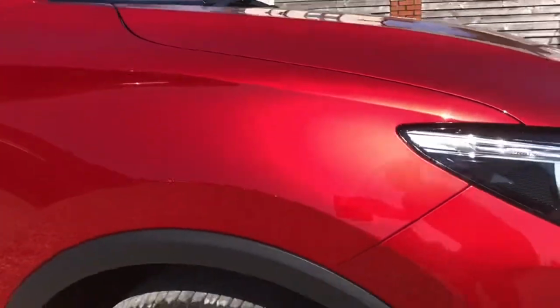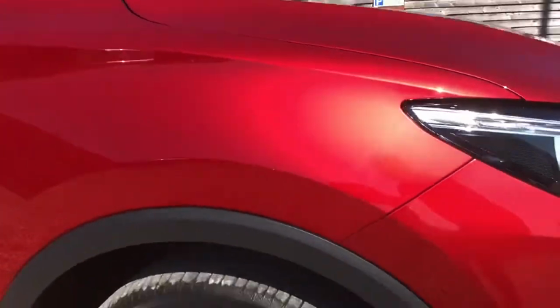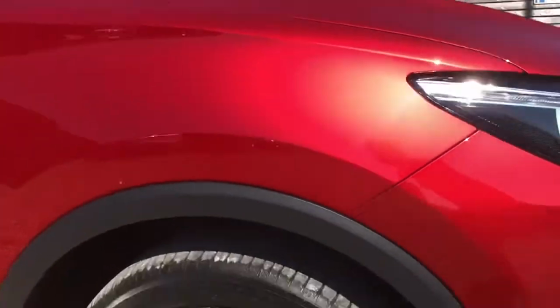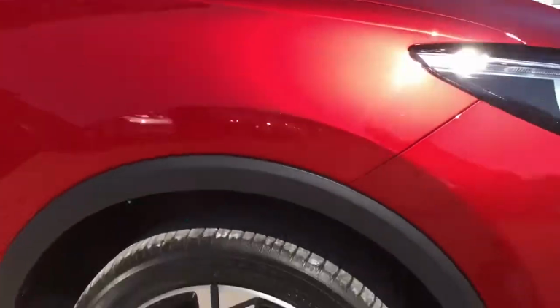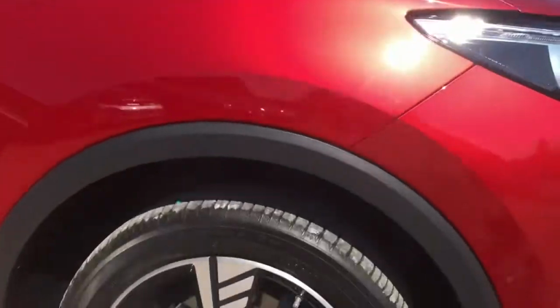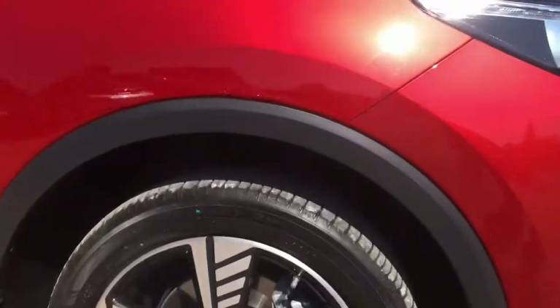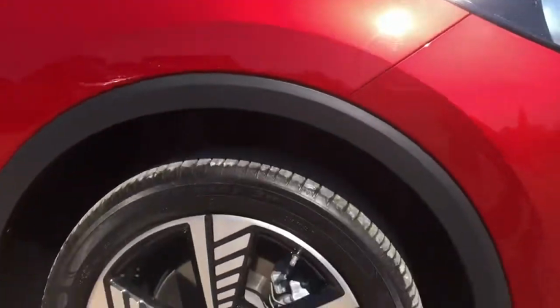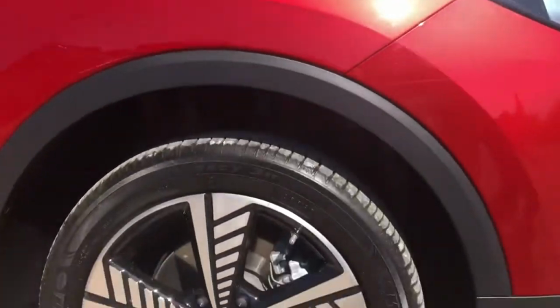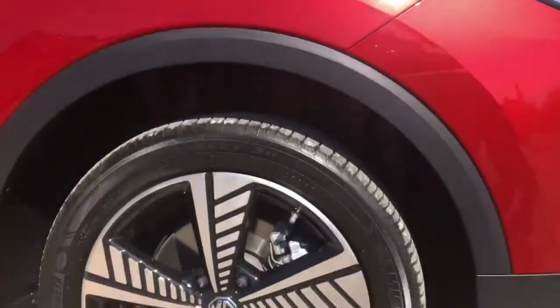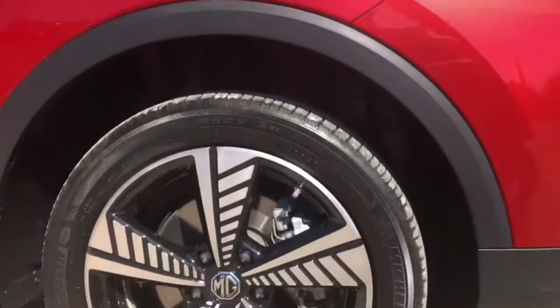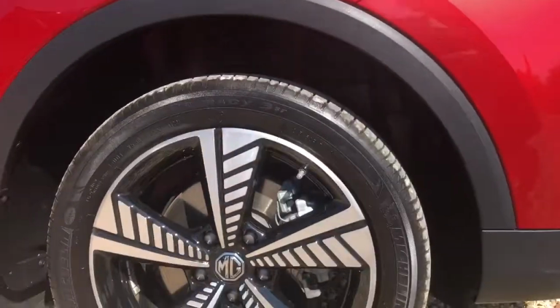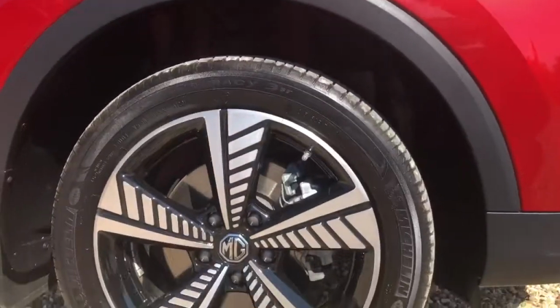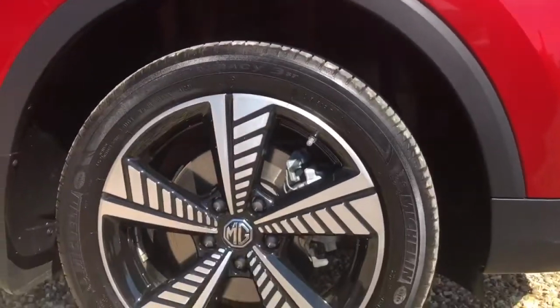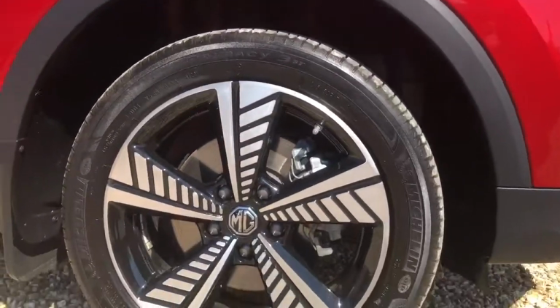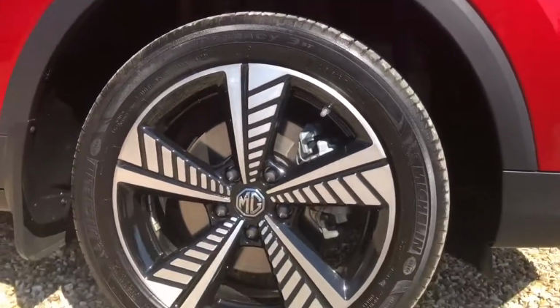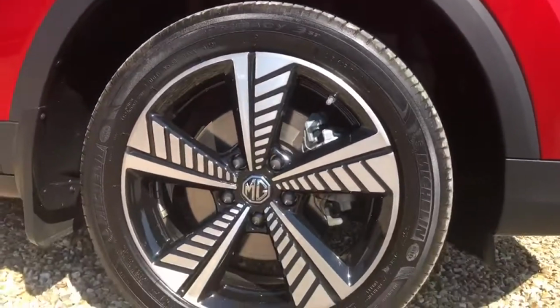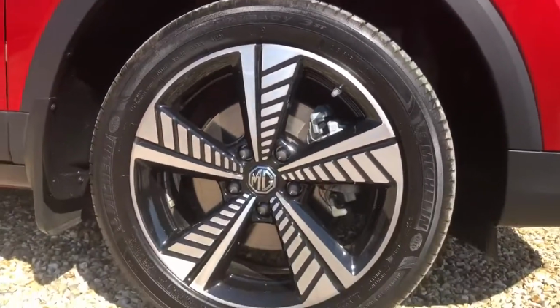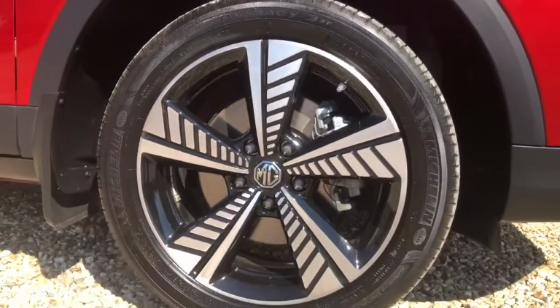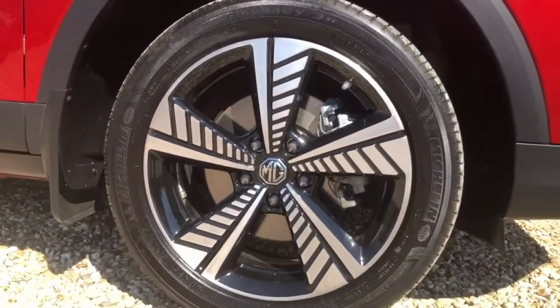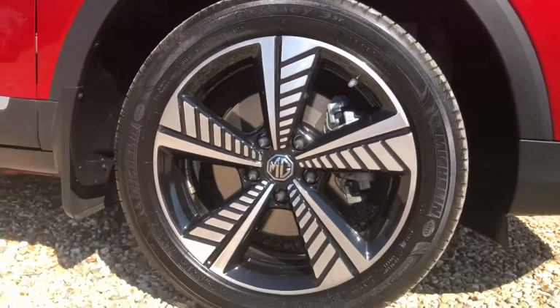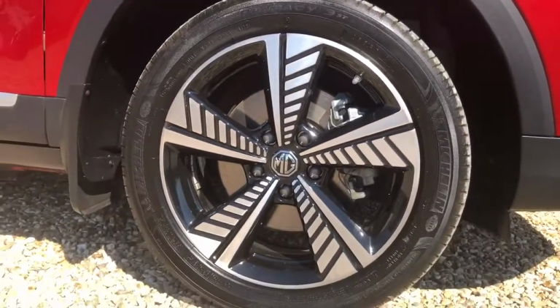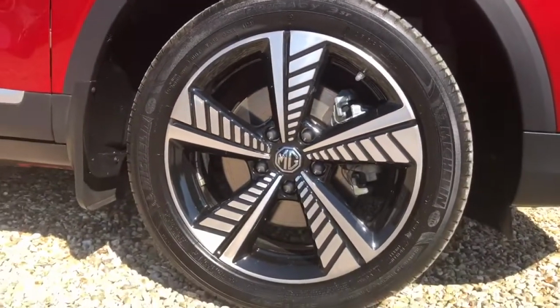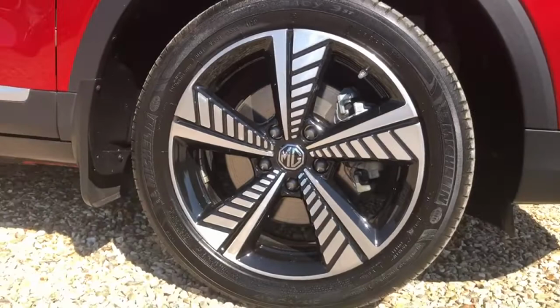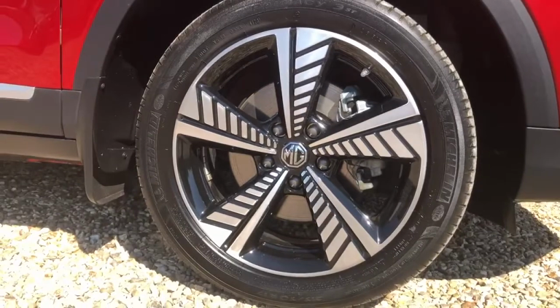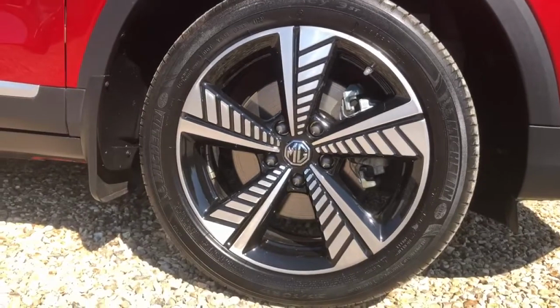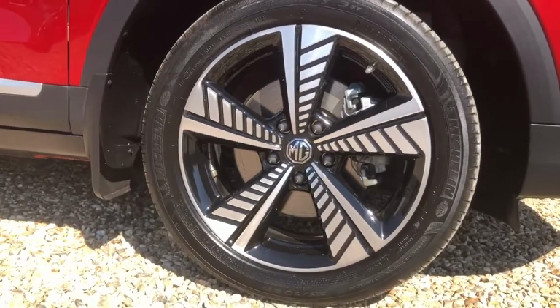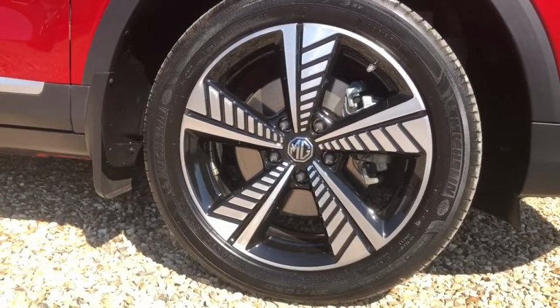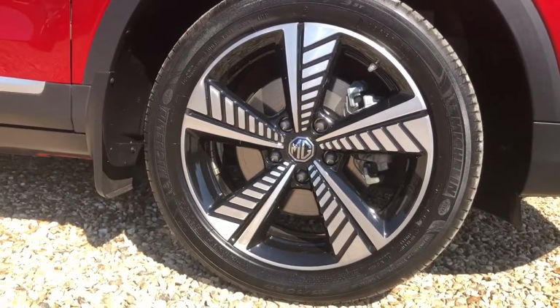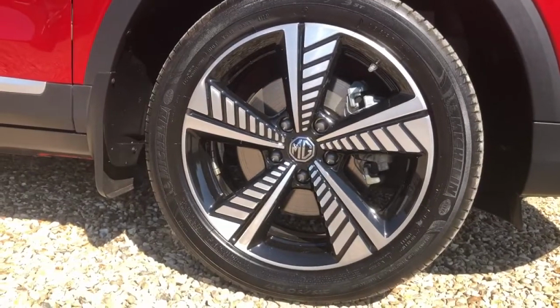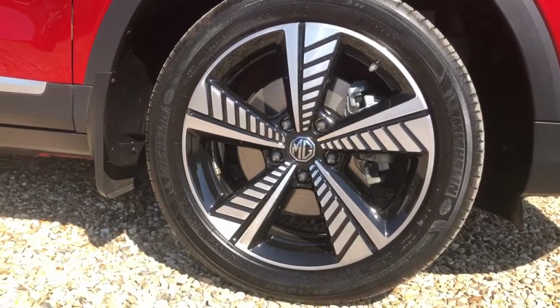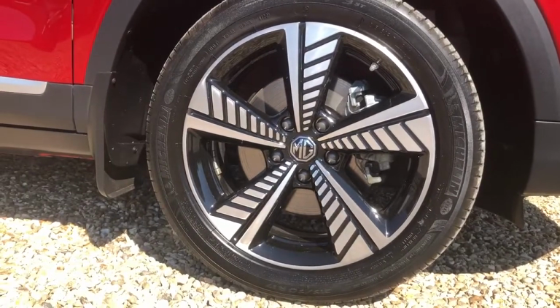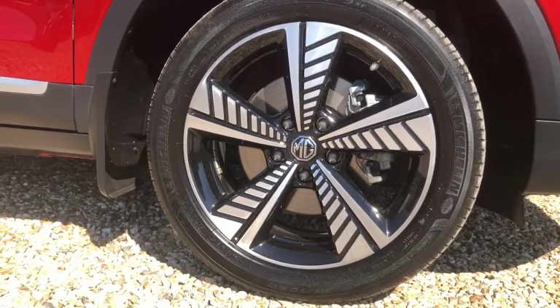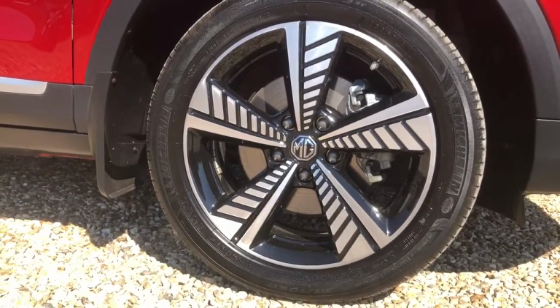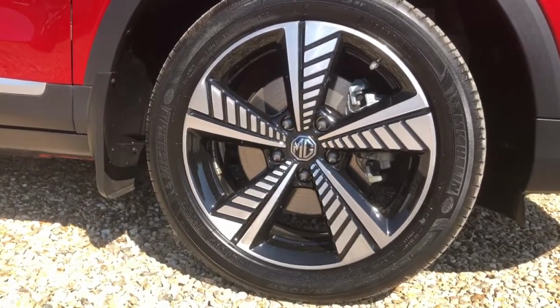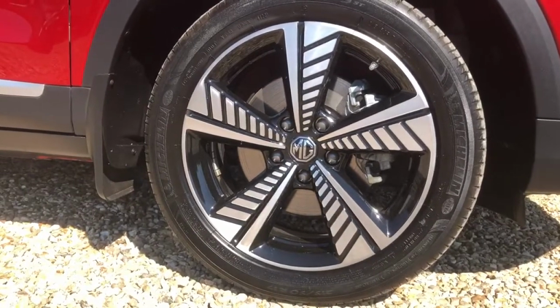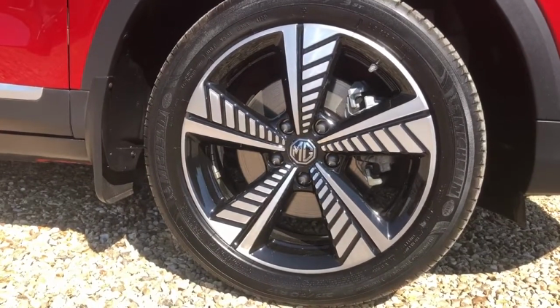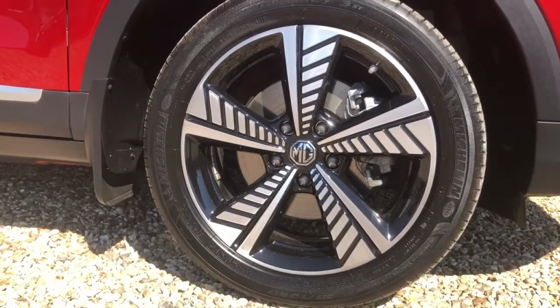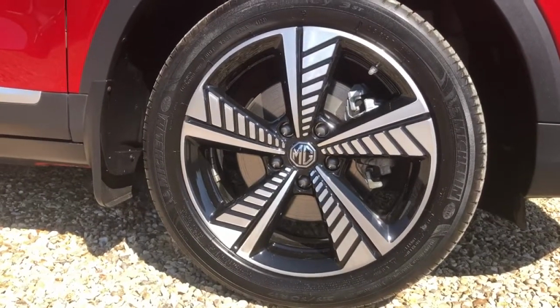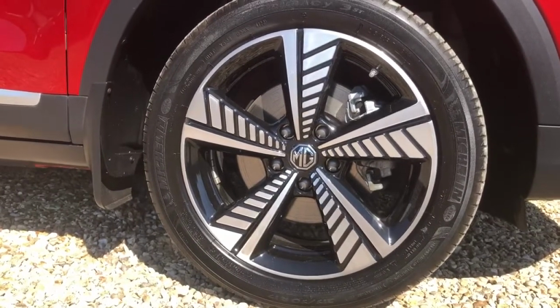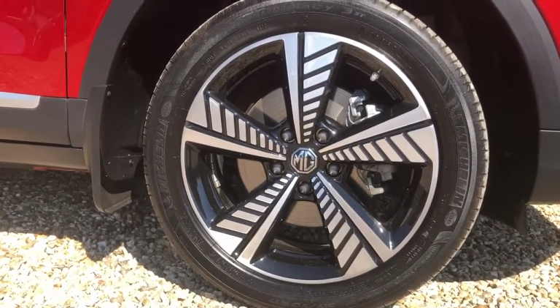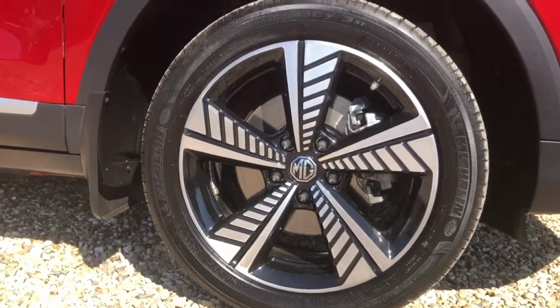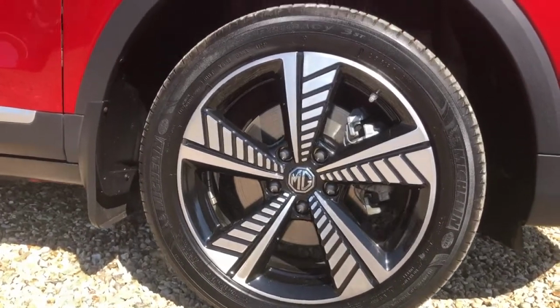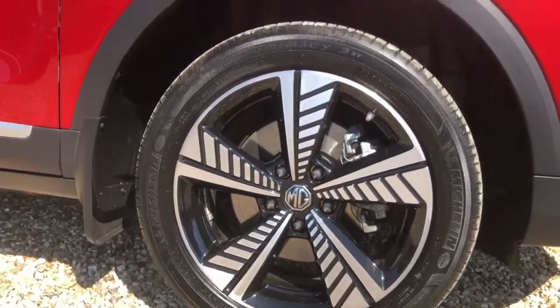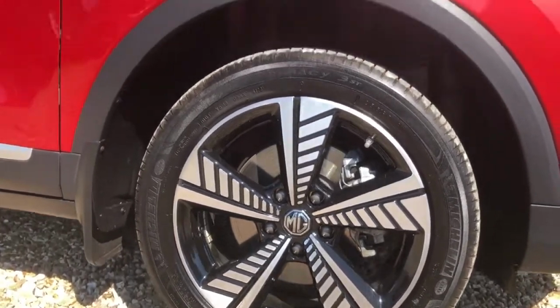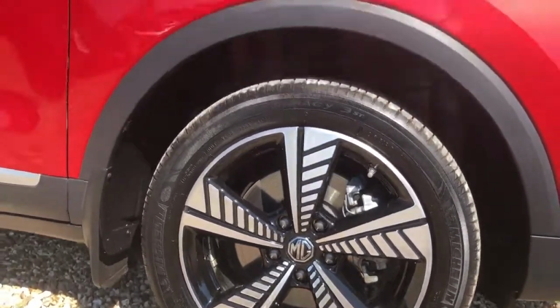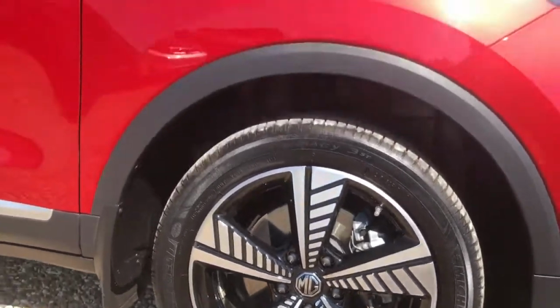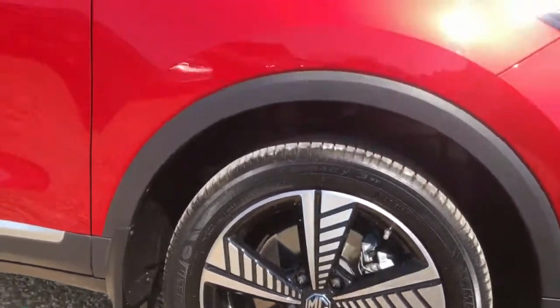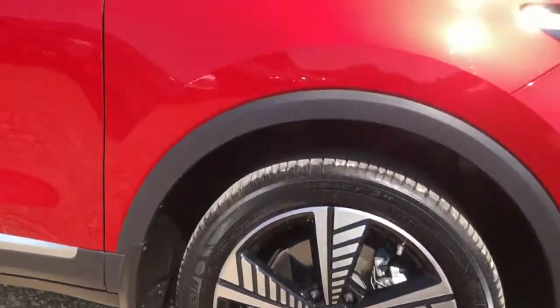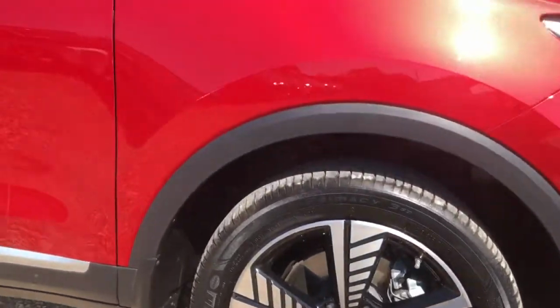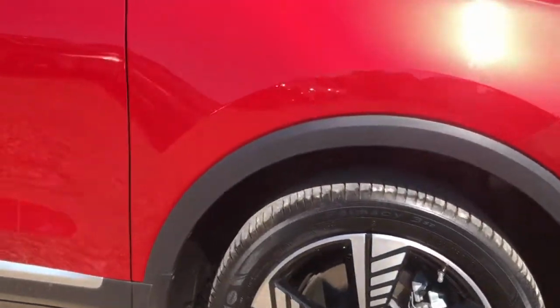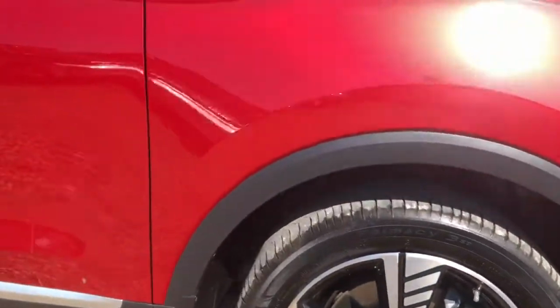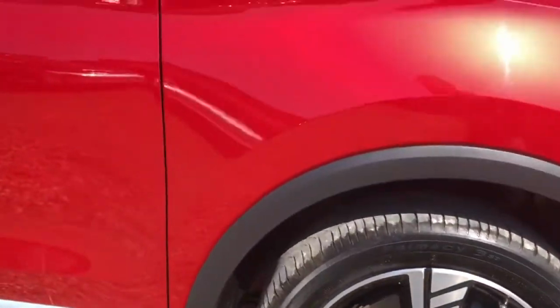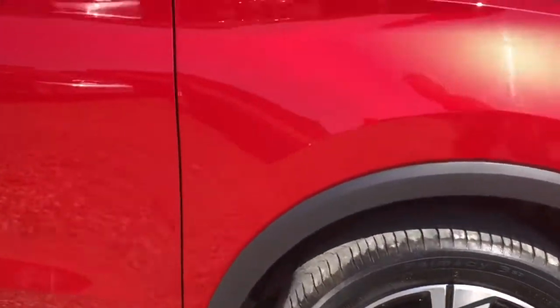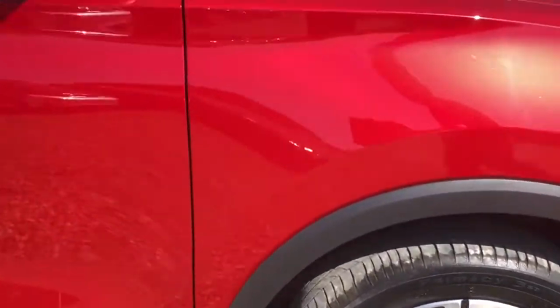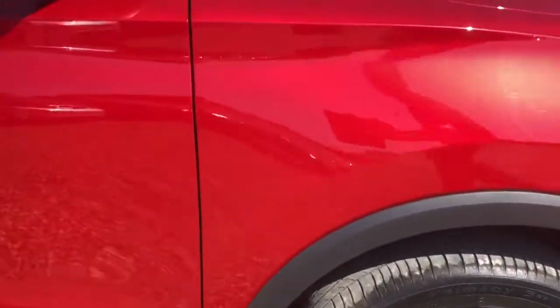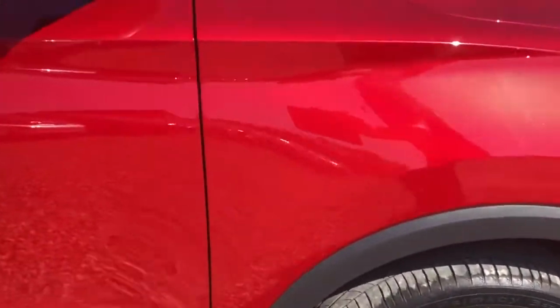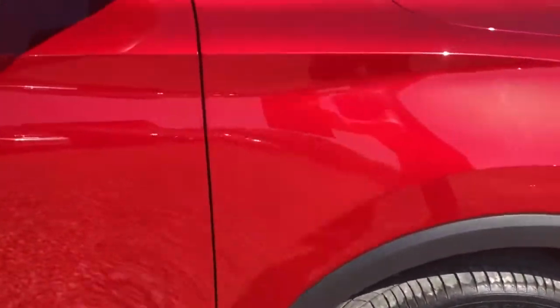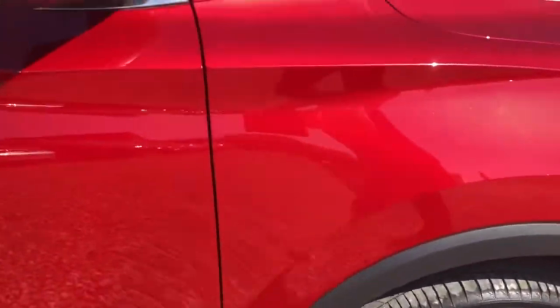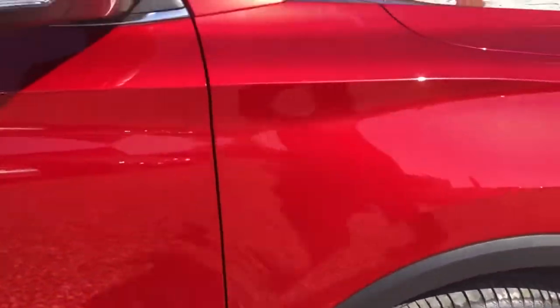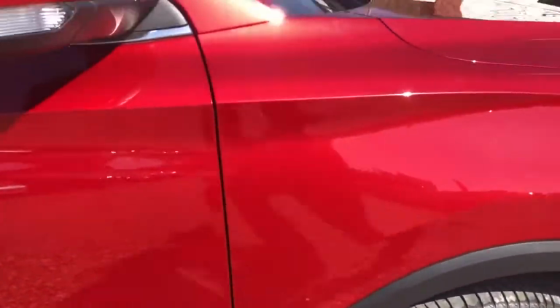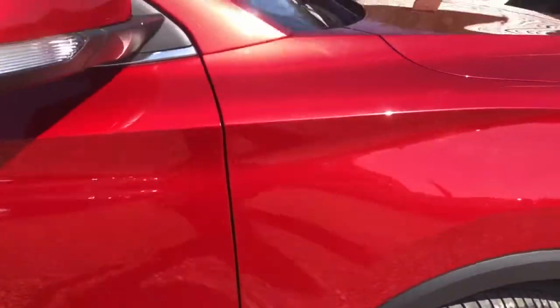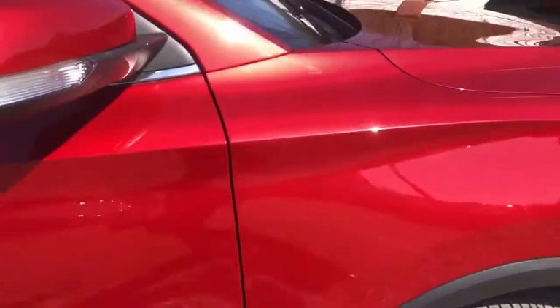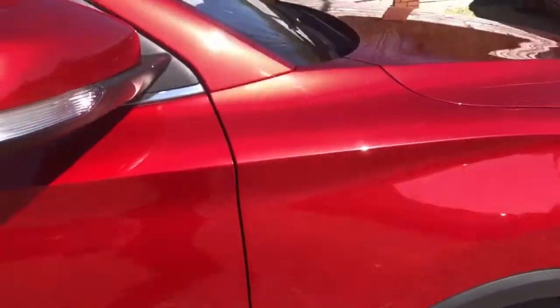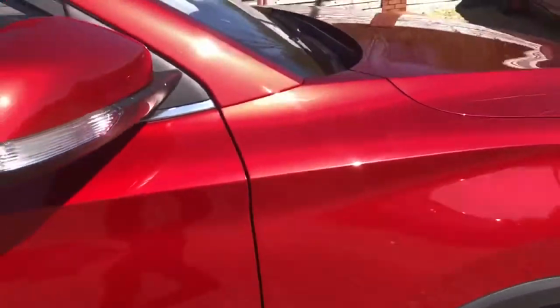Please do feel free to pause the video at any stage if you feel like I'm going a little bit too quick for you. Driver's side front alloy looking in immaculate condition.